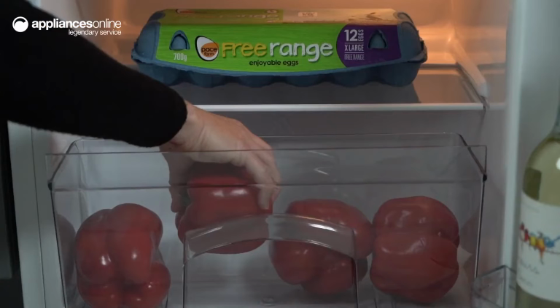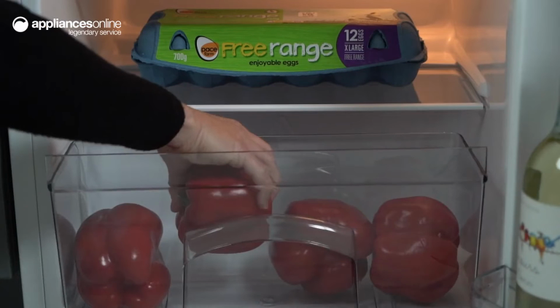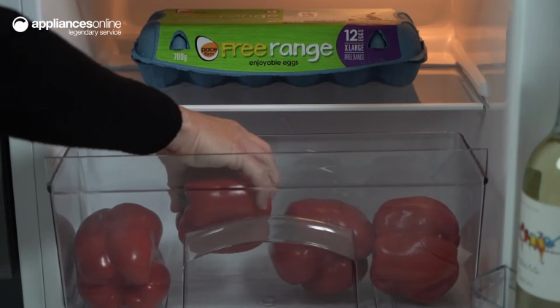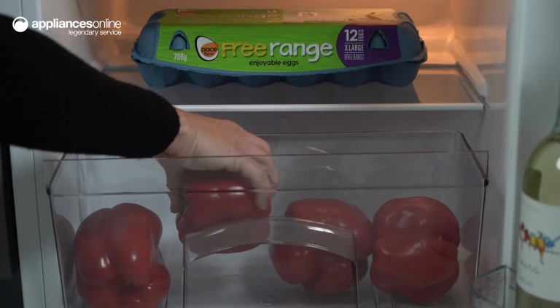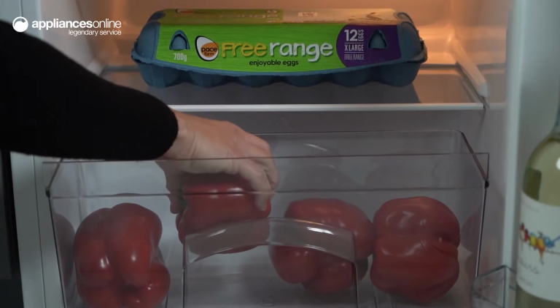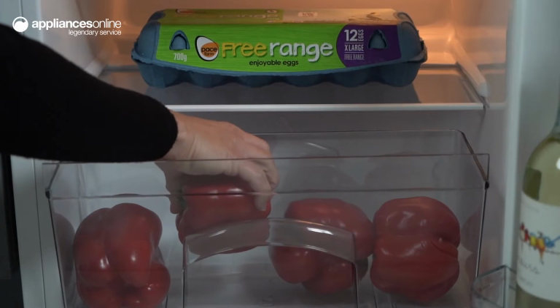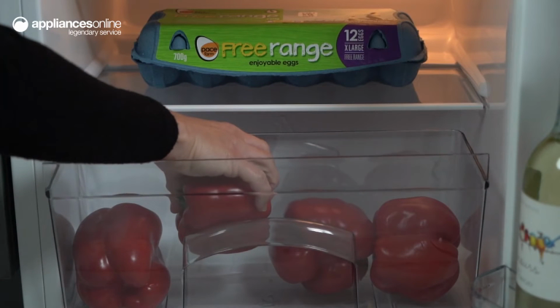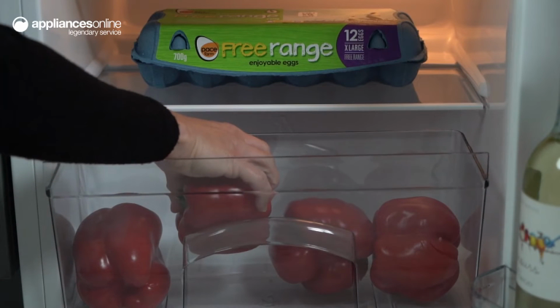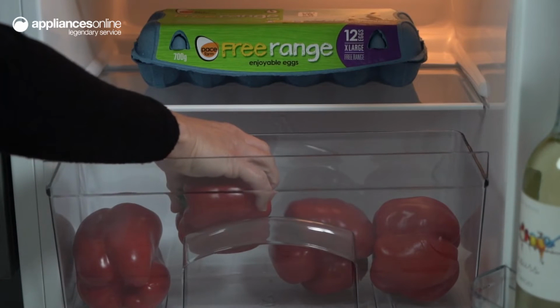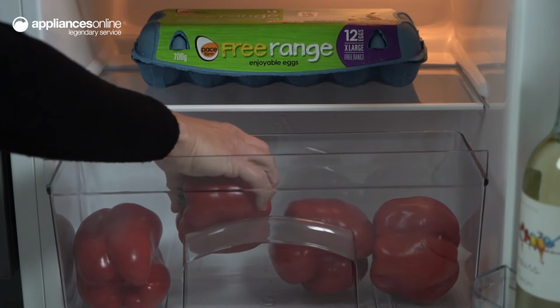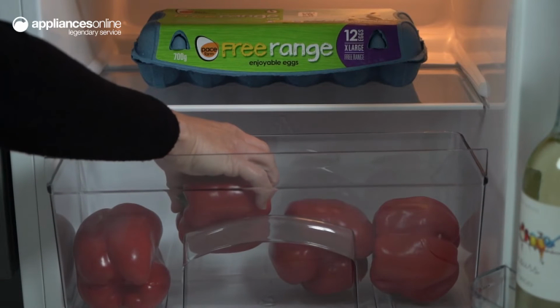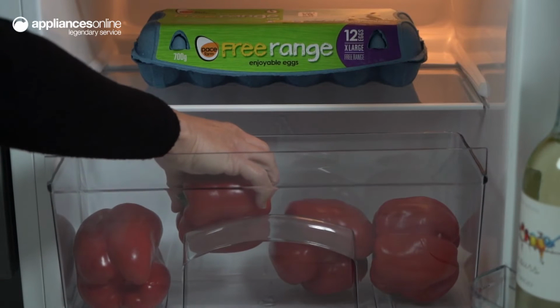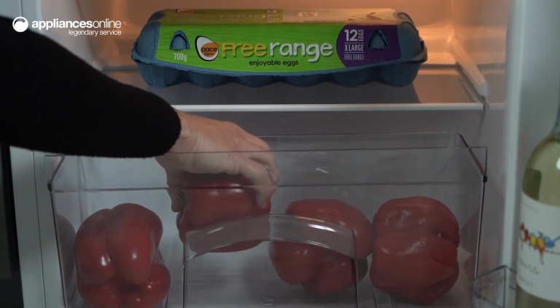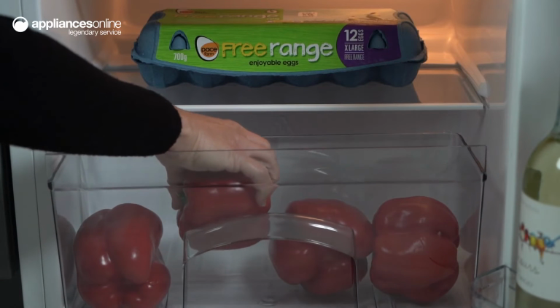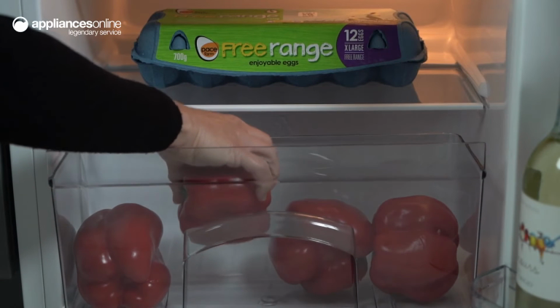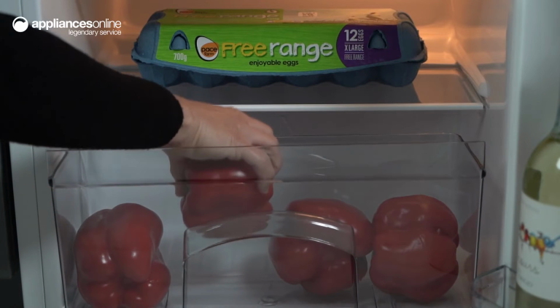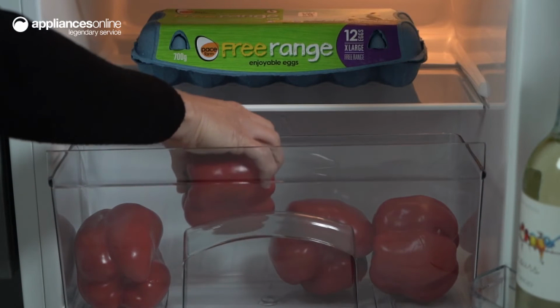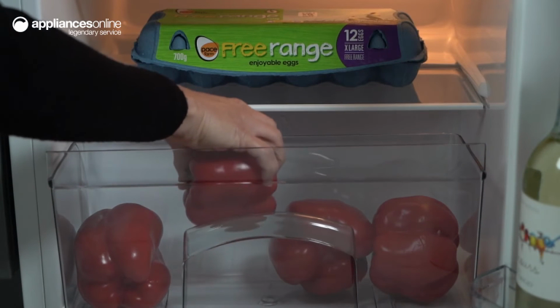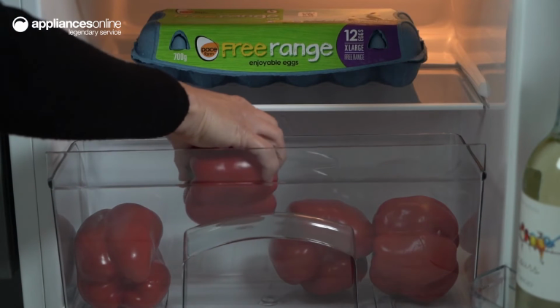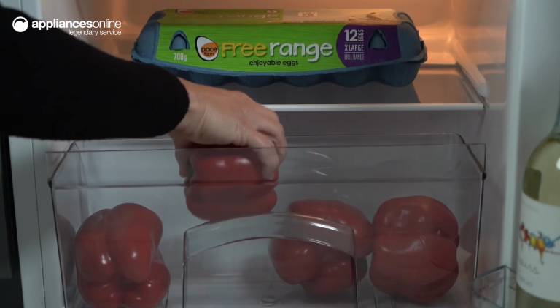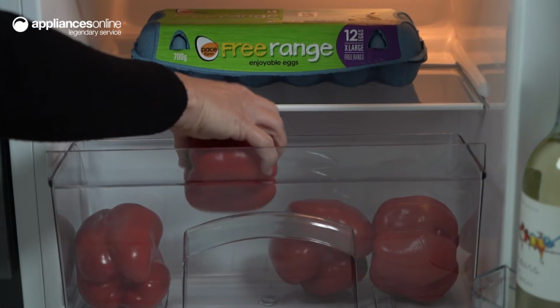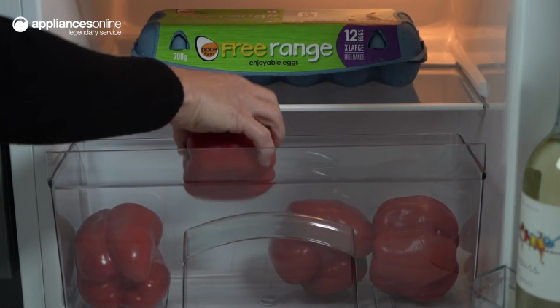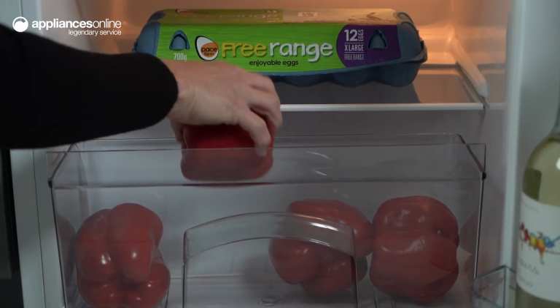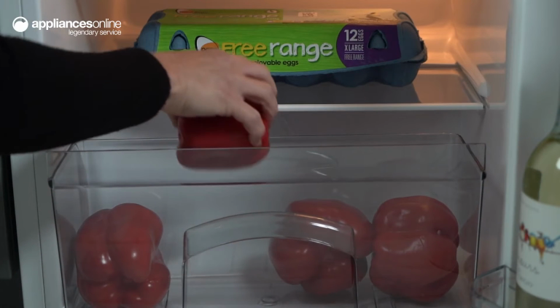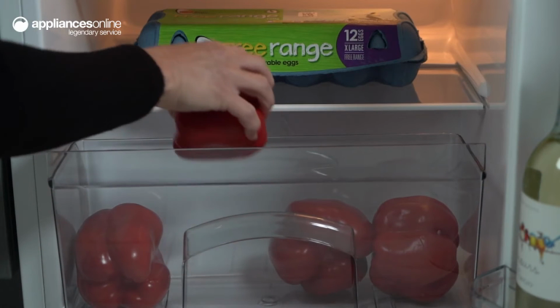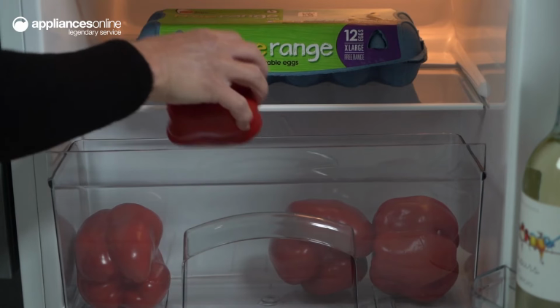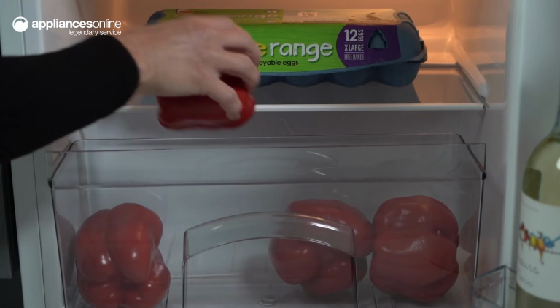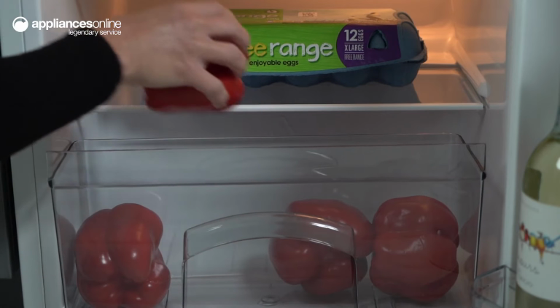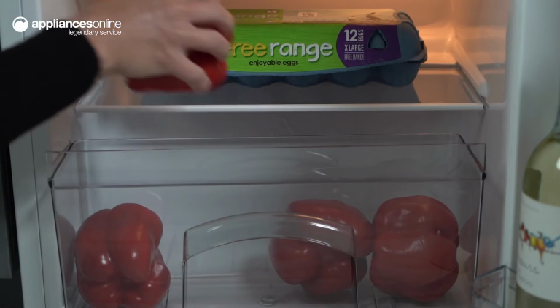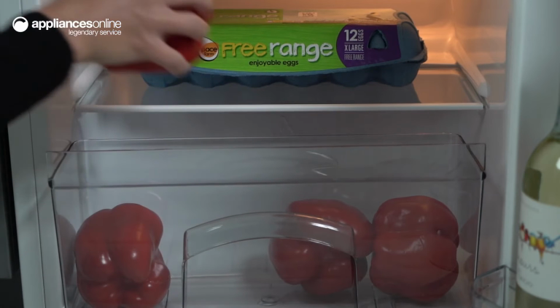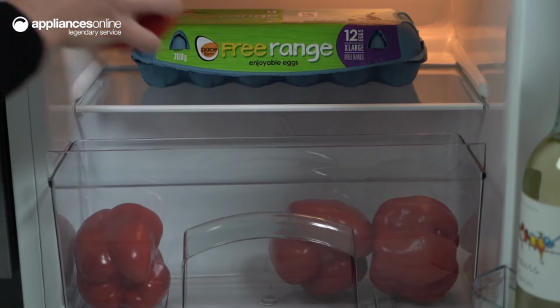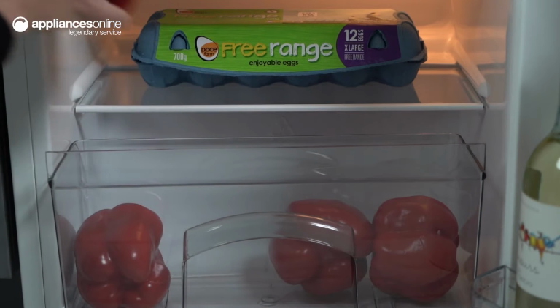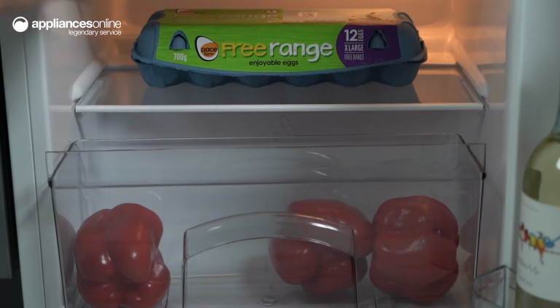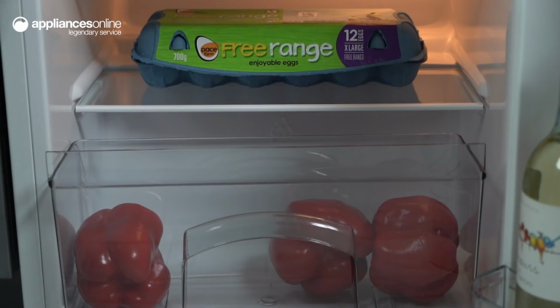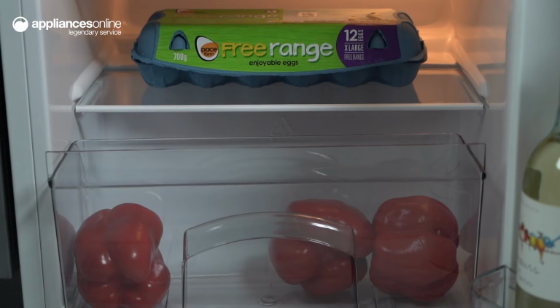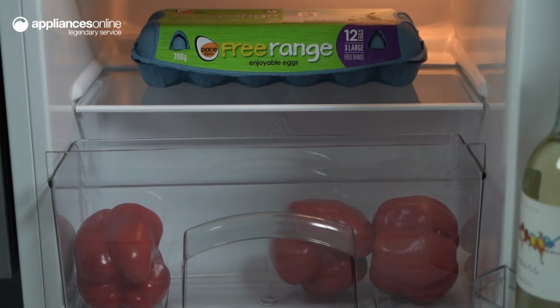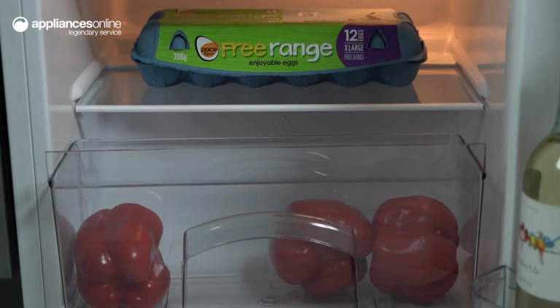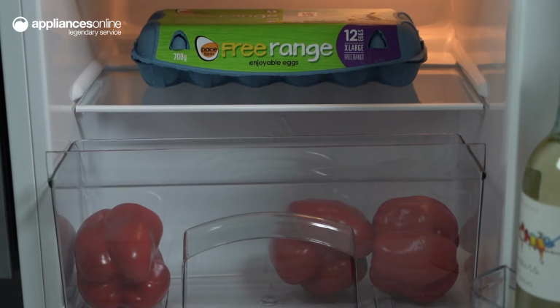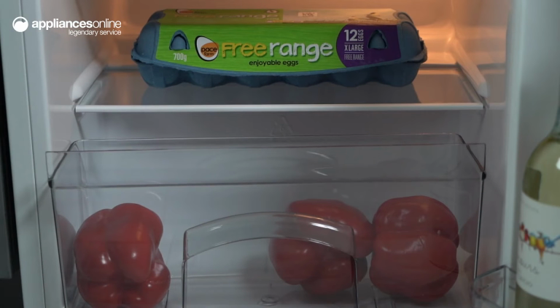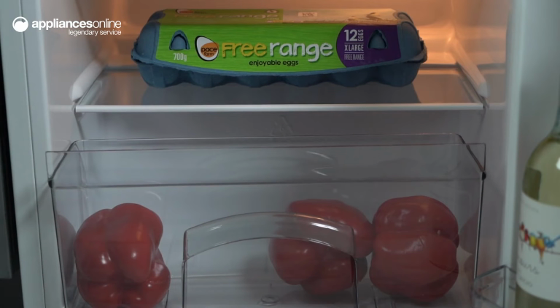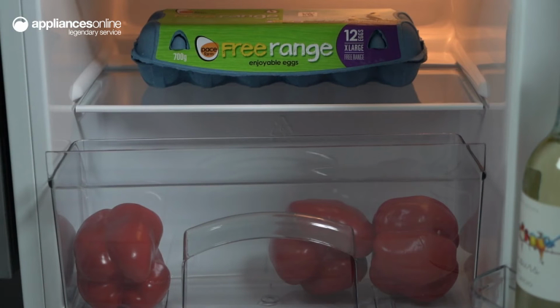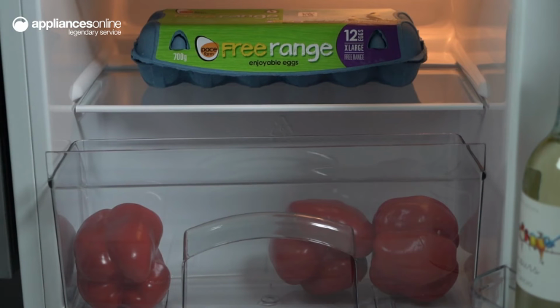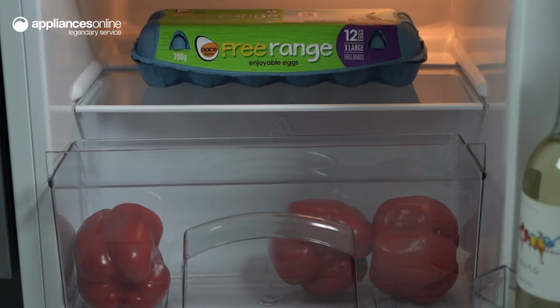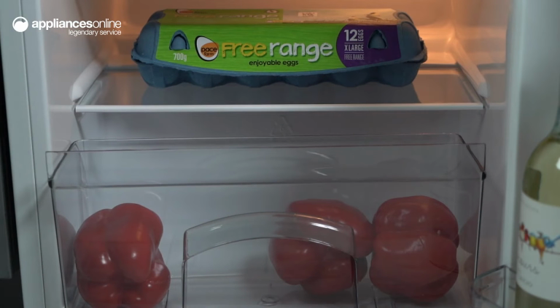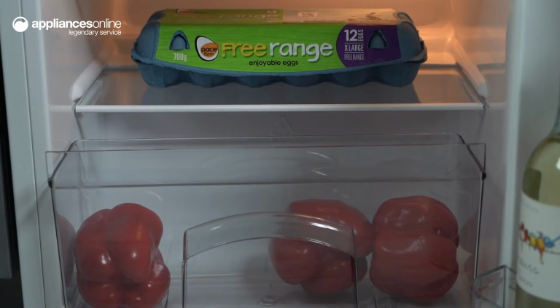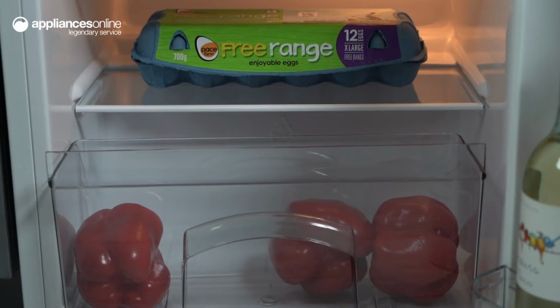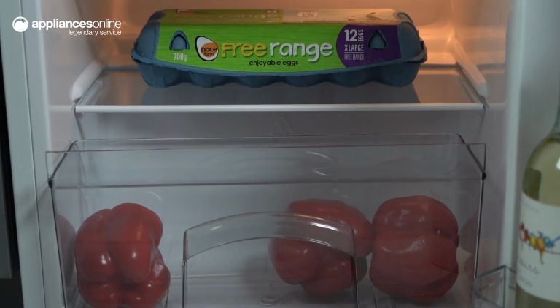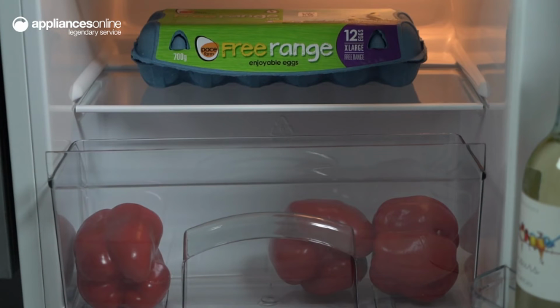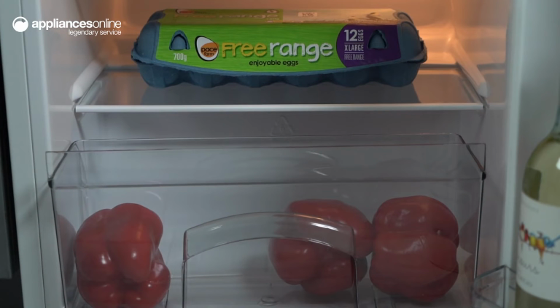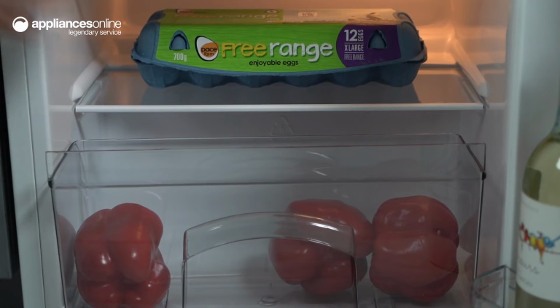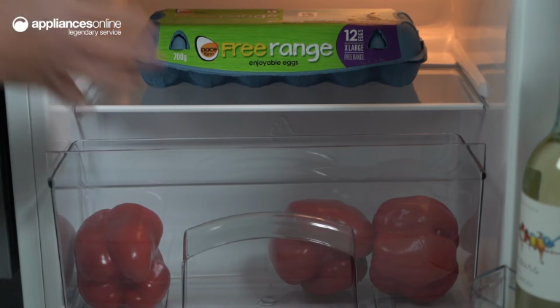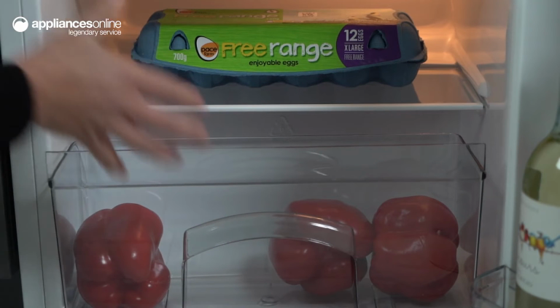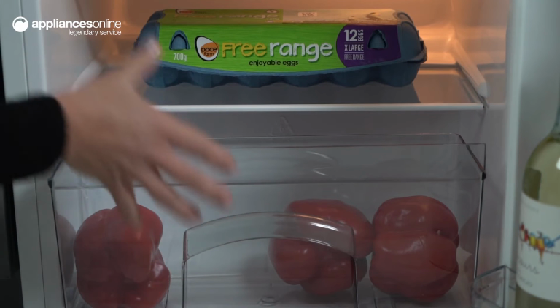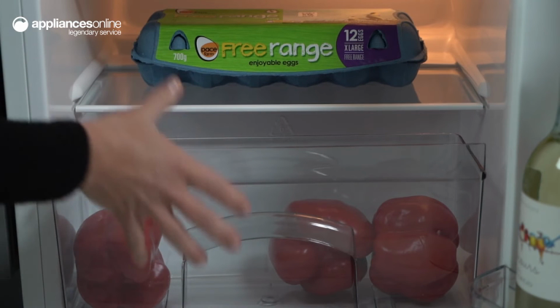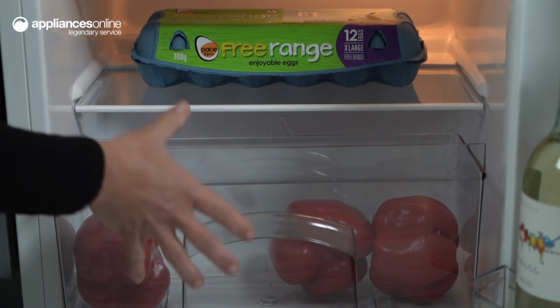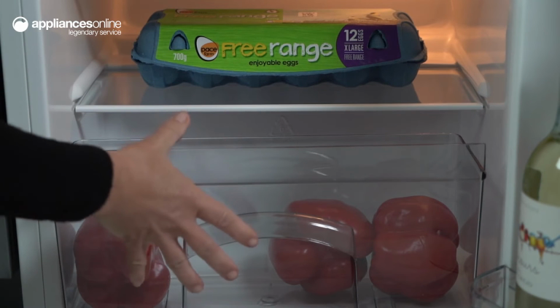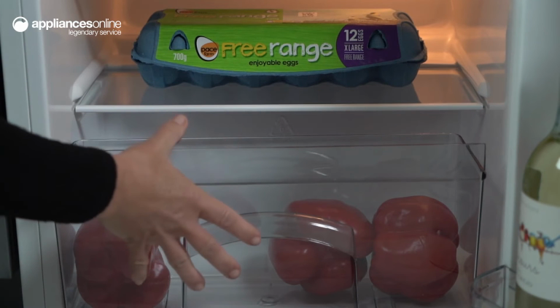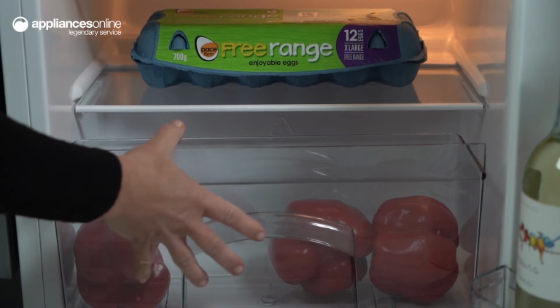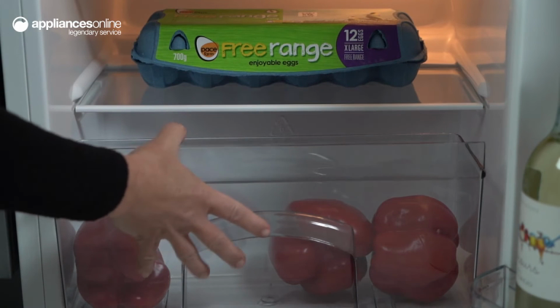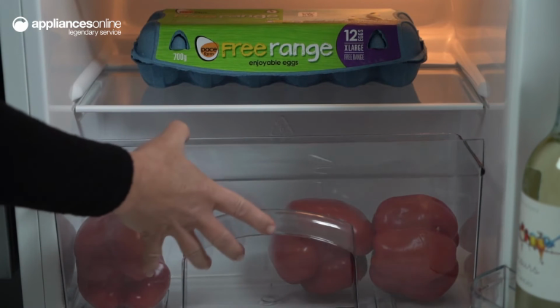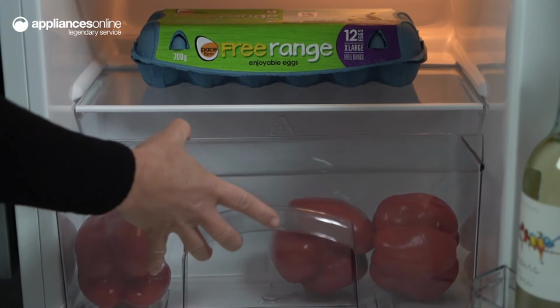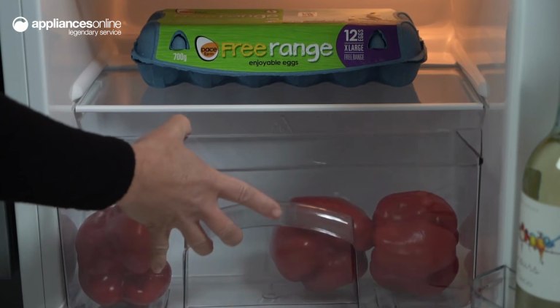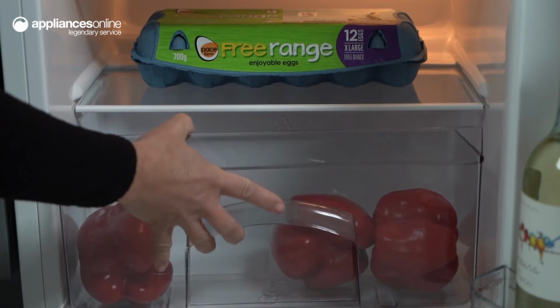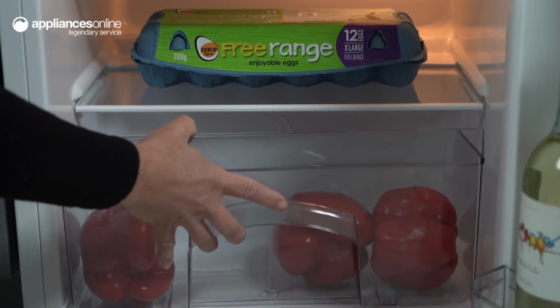The fridge also features a crisper drawer with a glass cover, perfect for keeping your fruits and vegetables fresh and crisp.